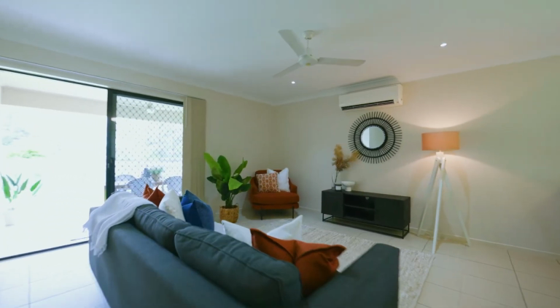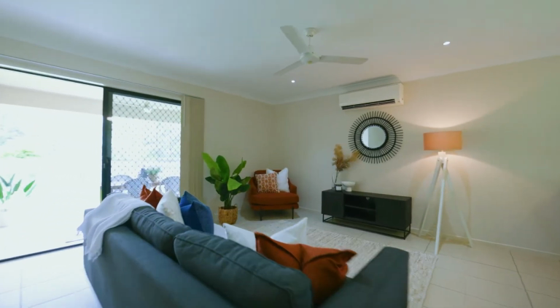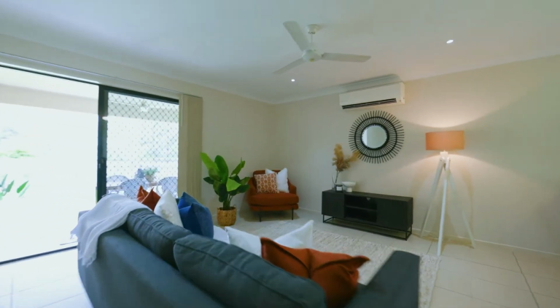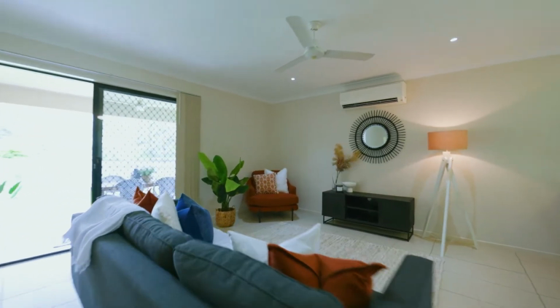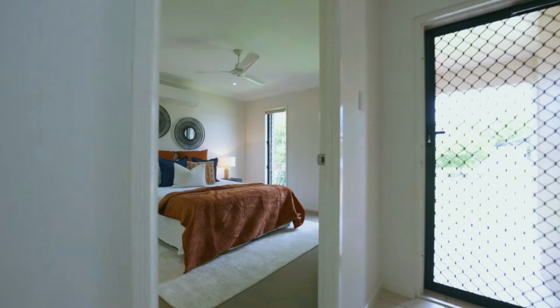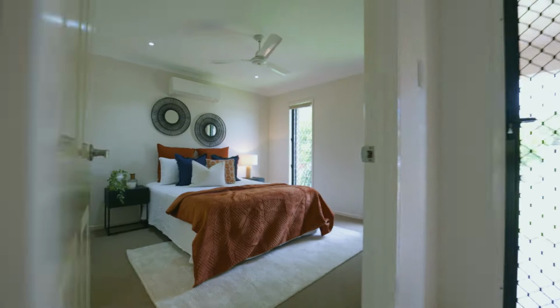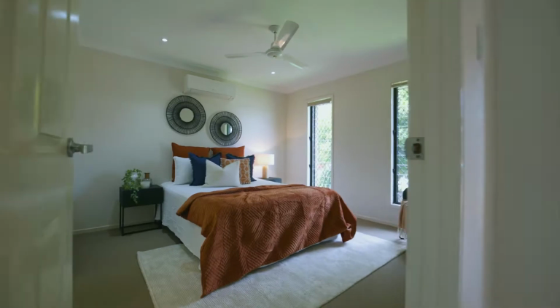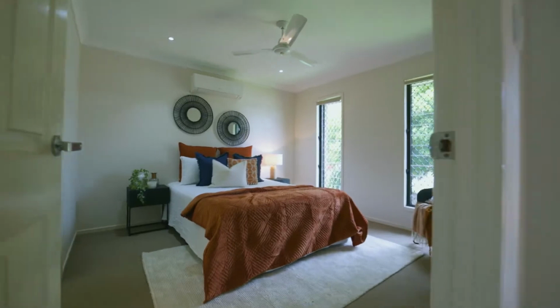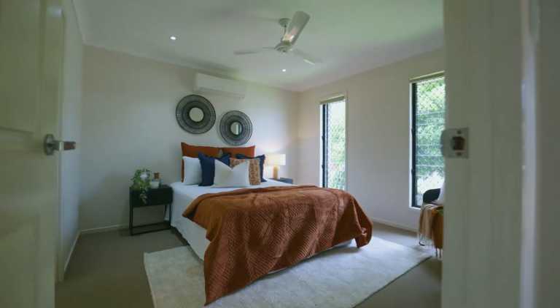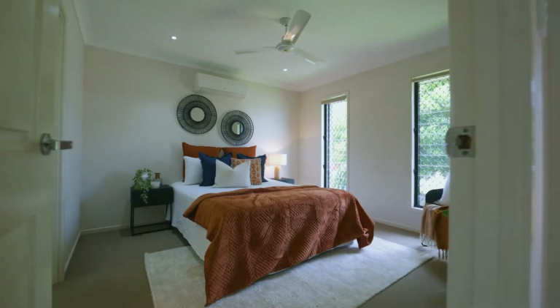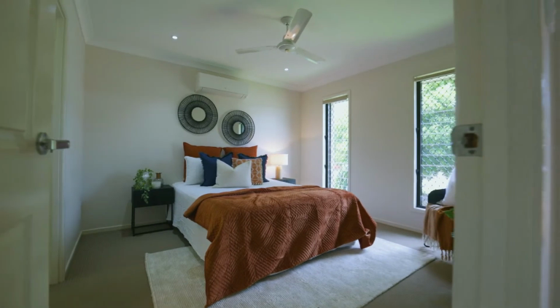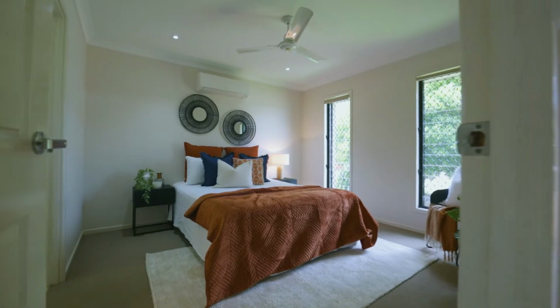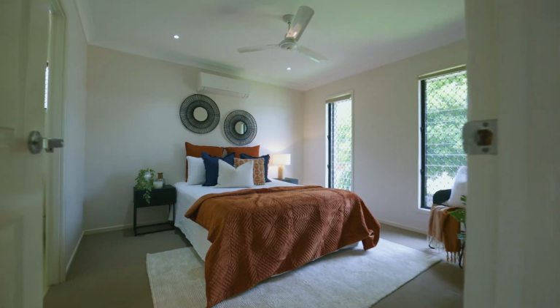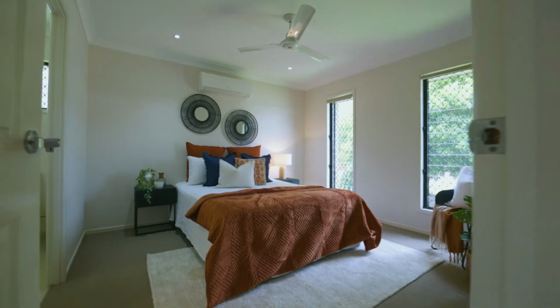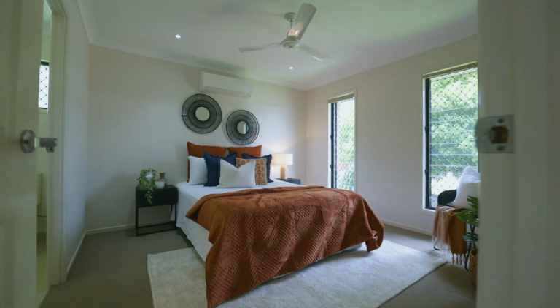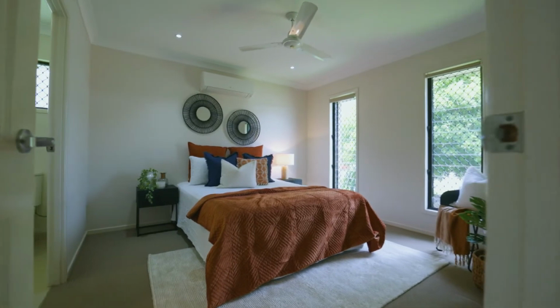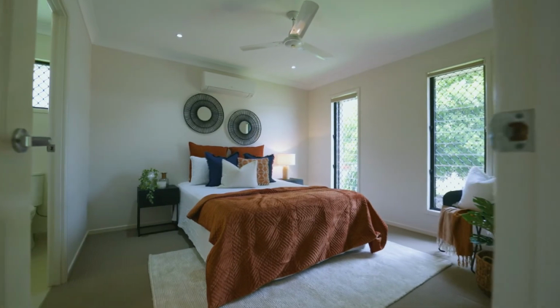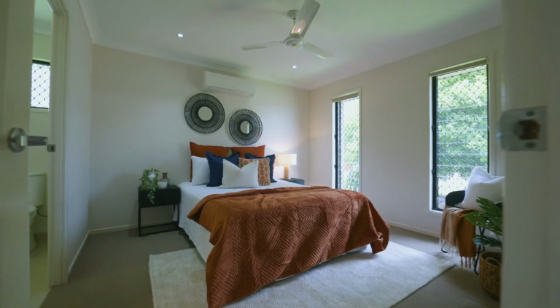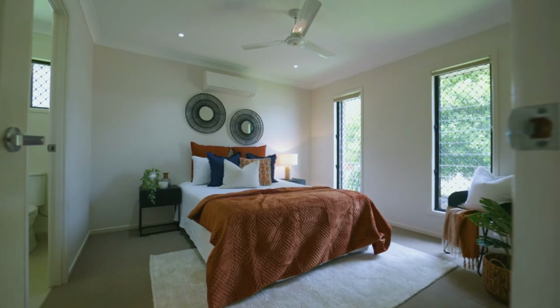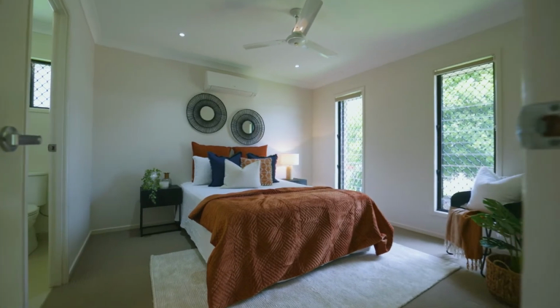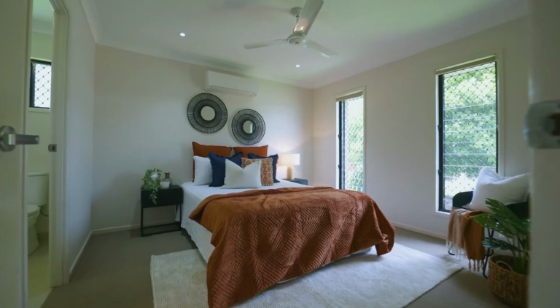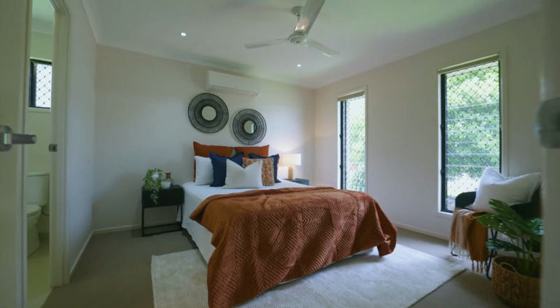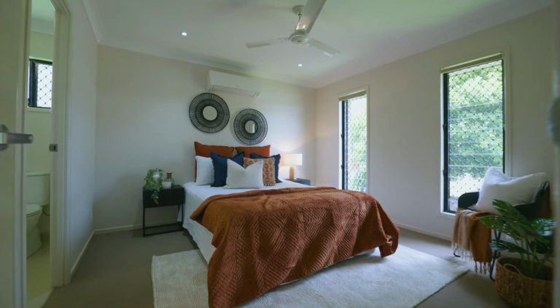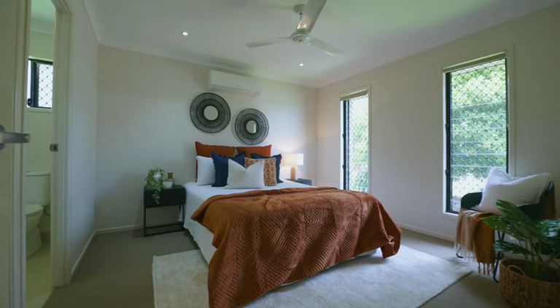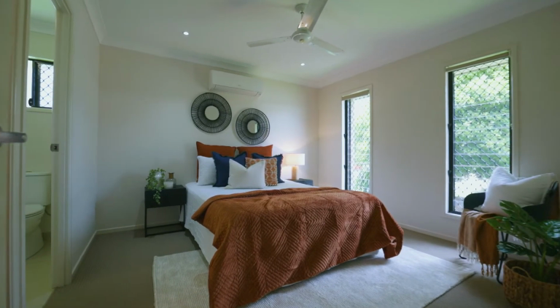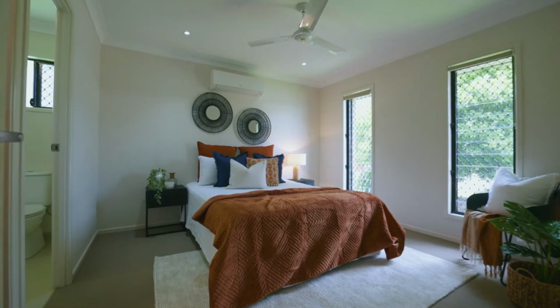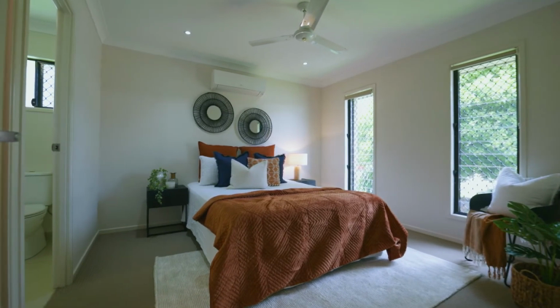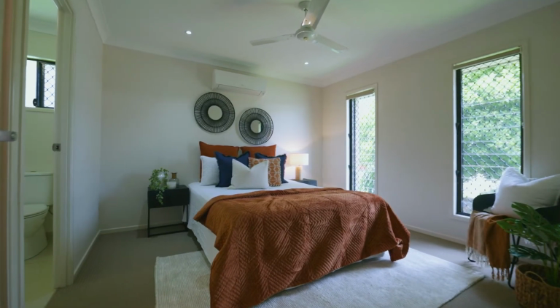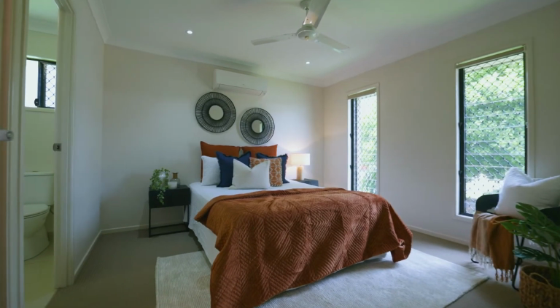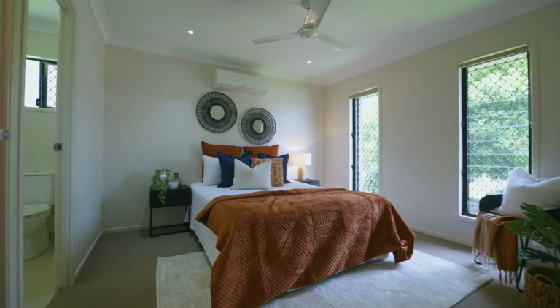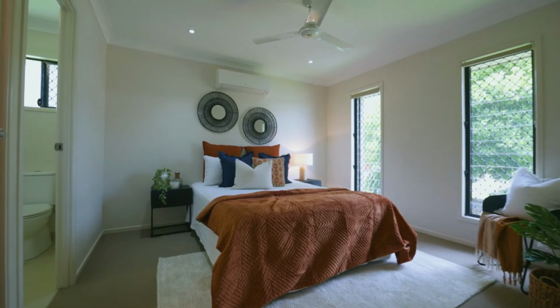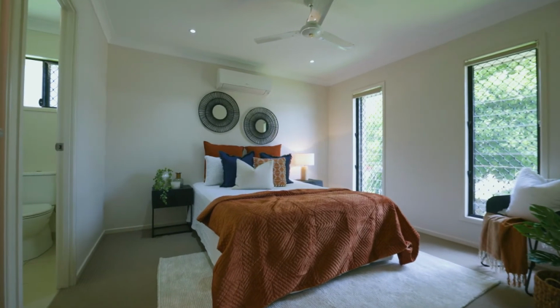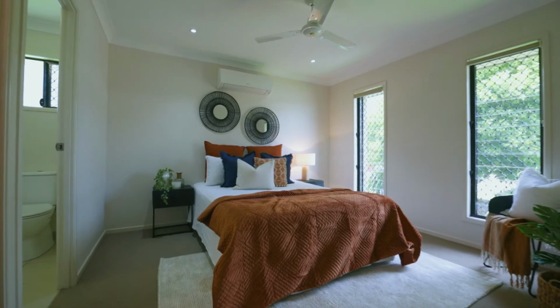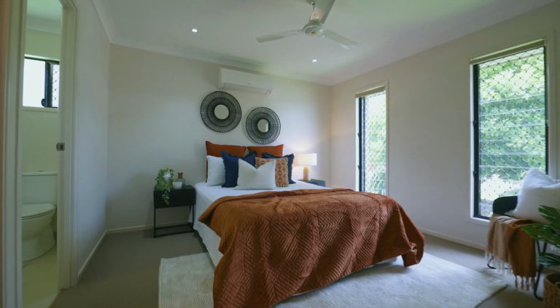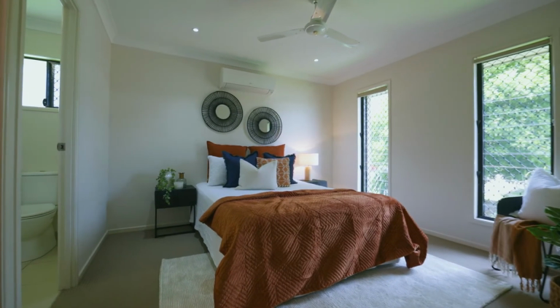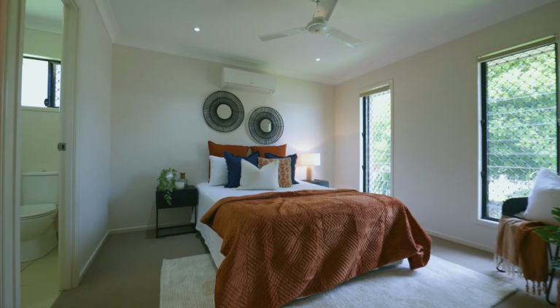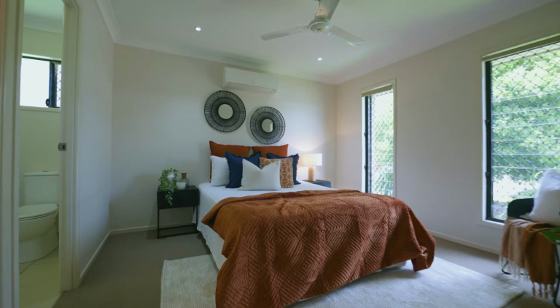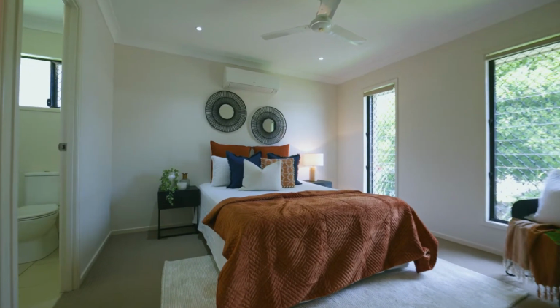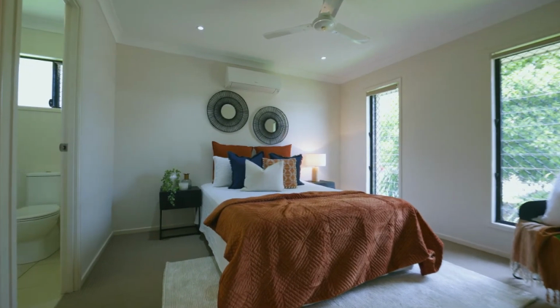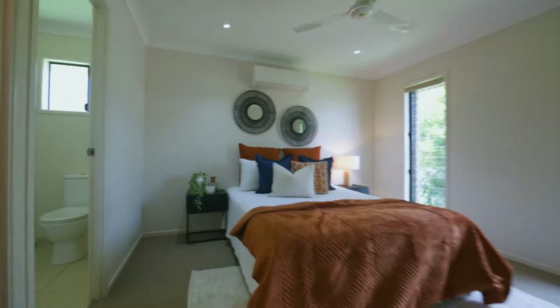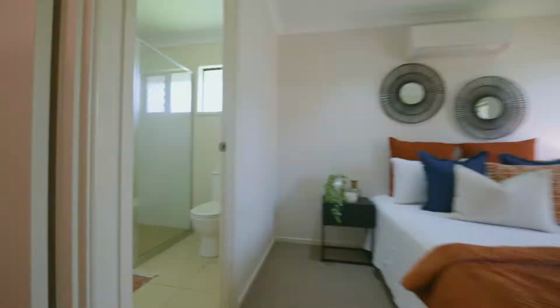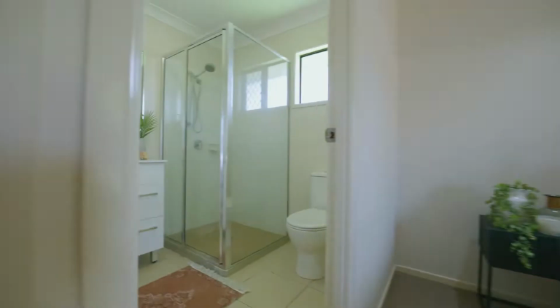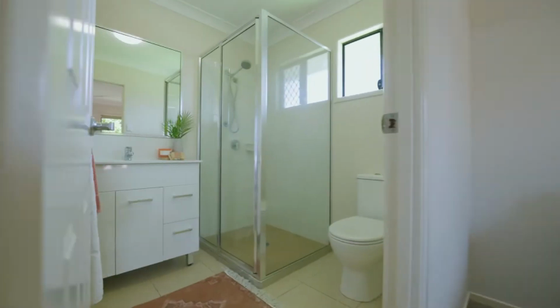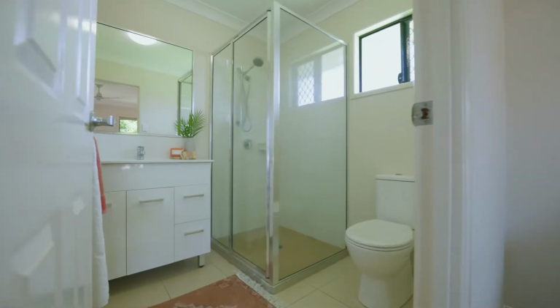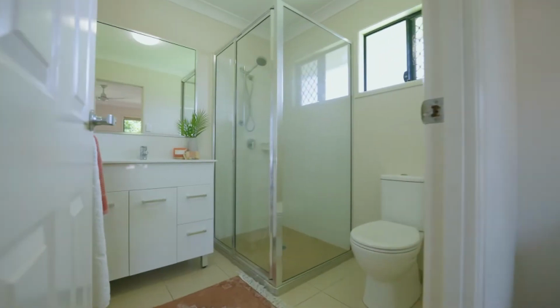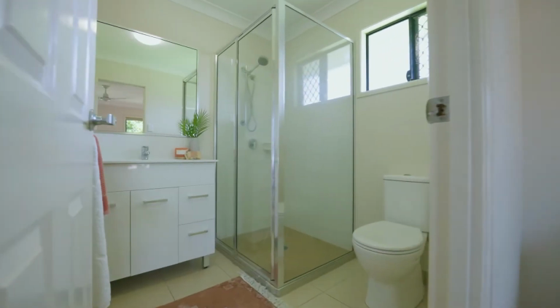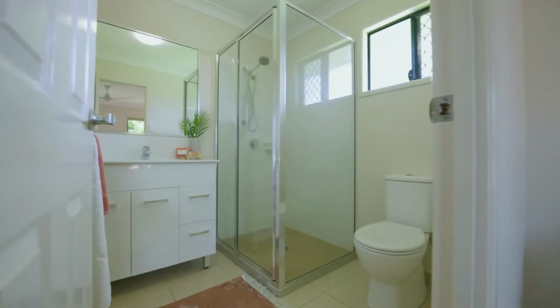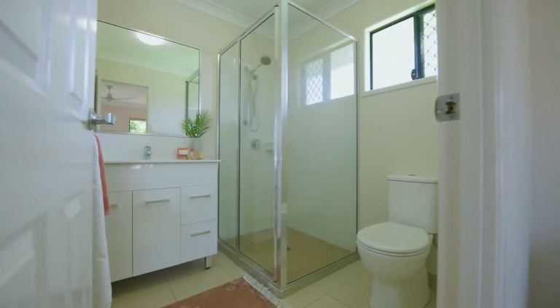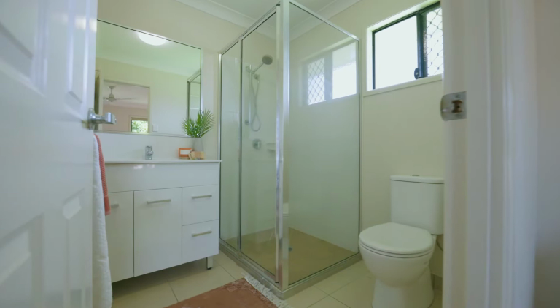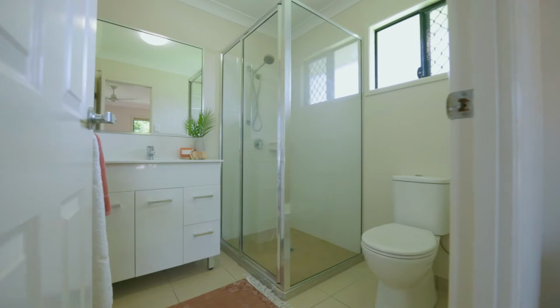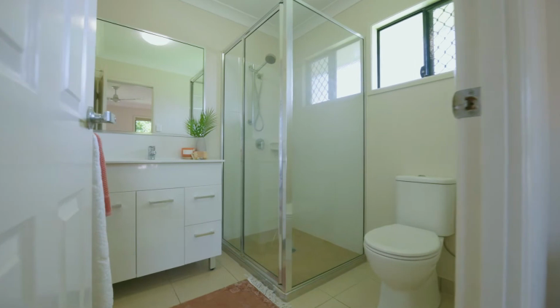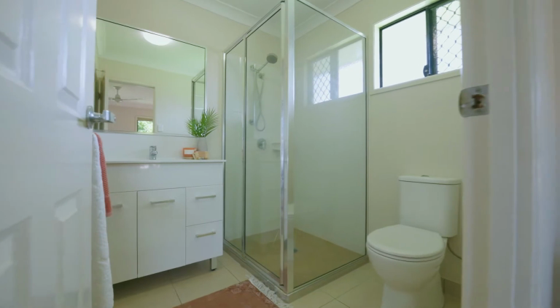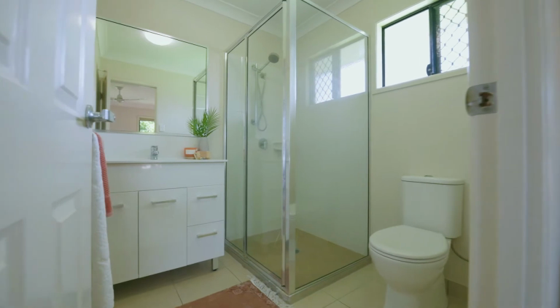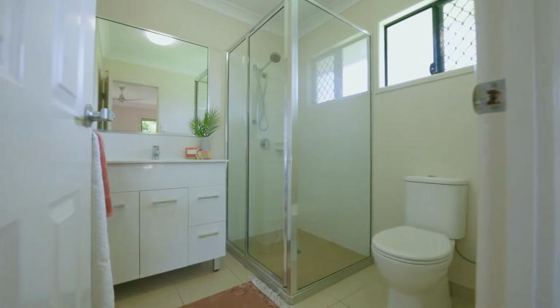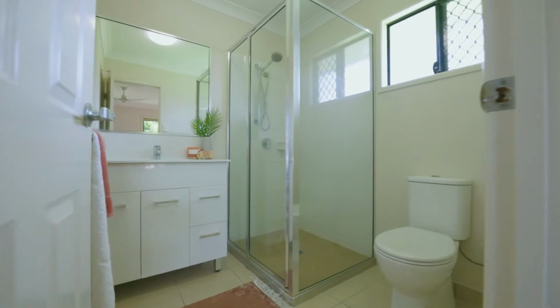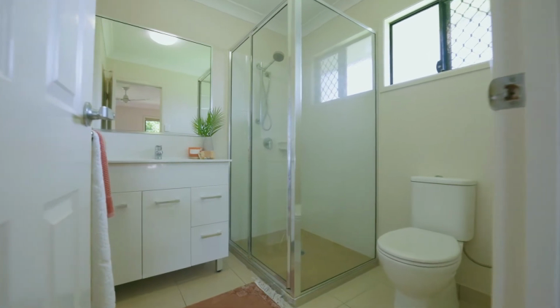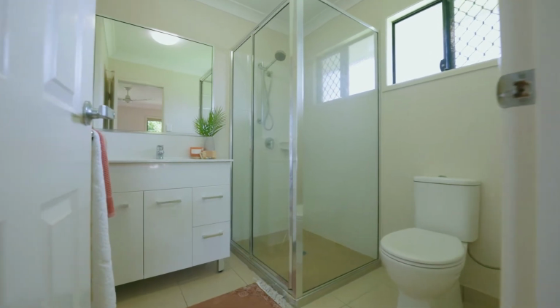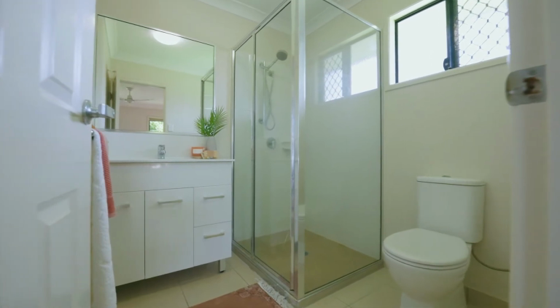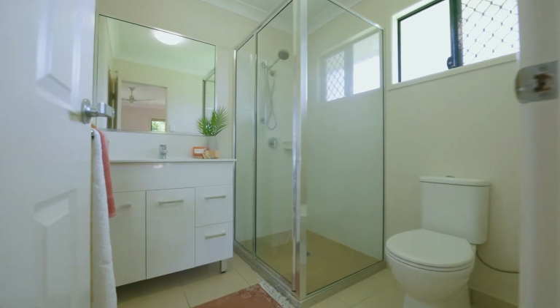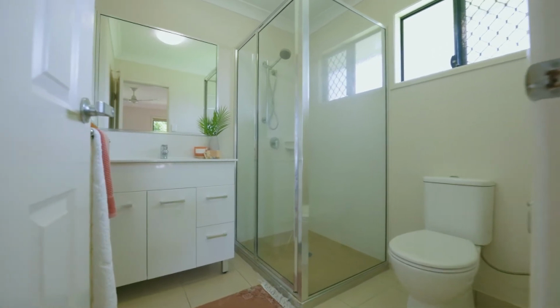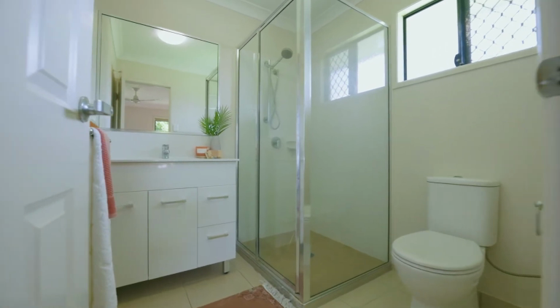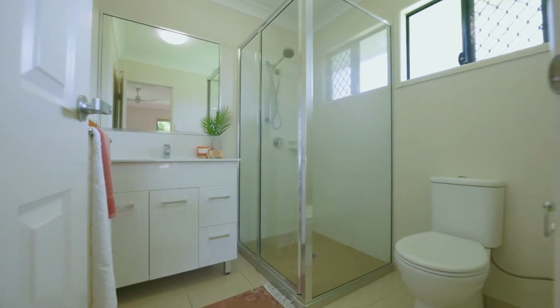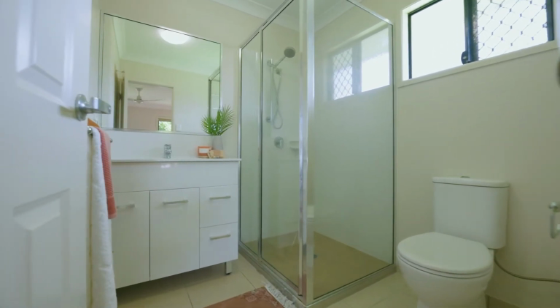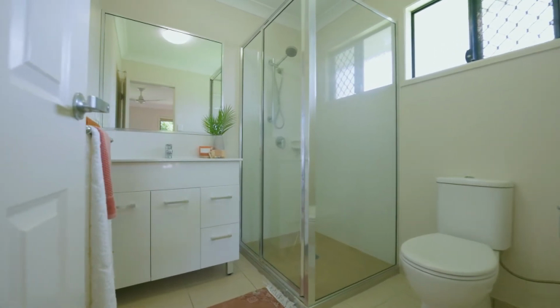The master bedroom is separate from the remaining beds, with its own private ensuite and walk-in robe. This is the perfect parents retreat.